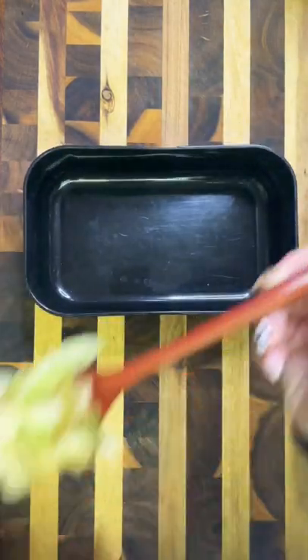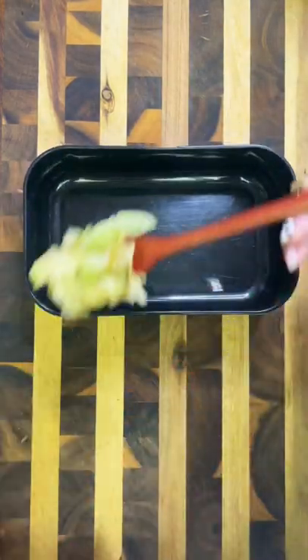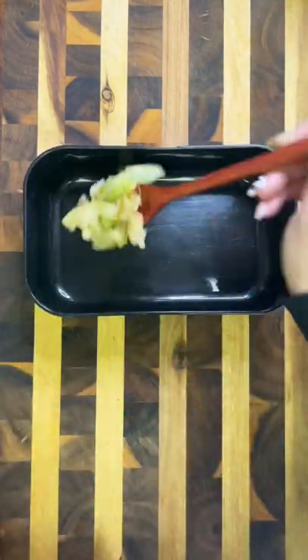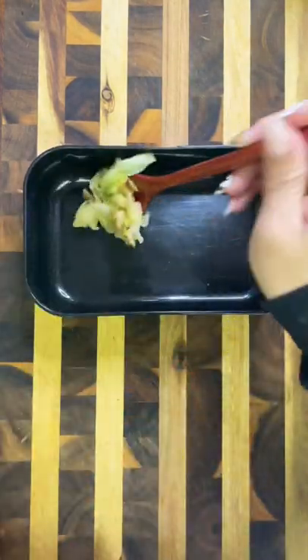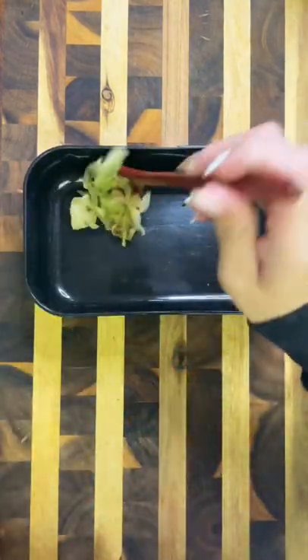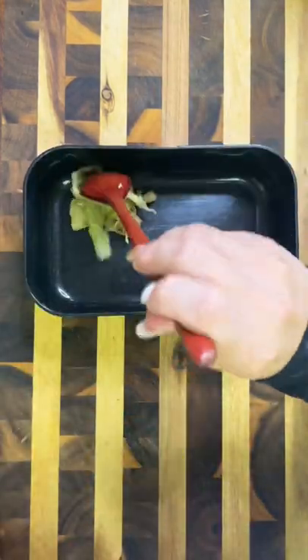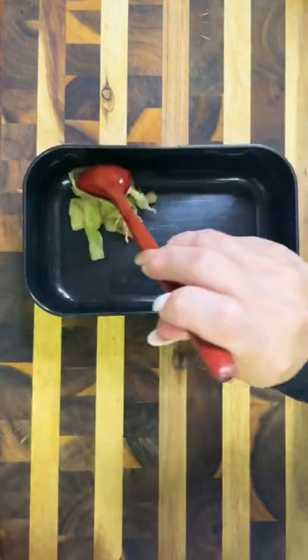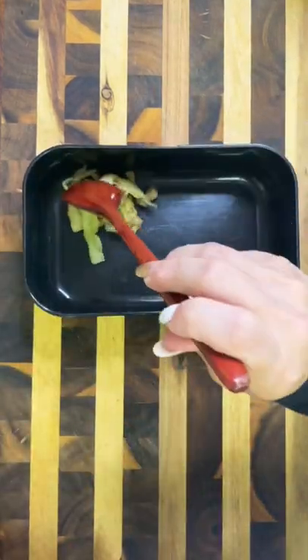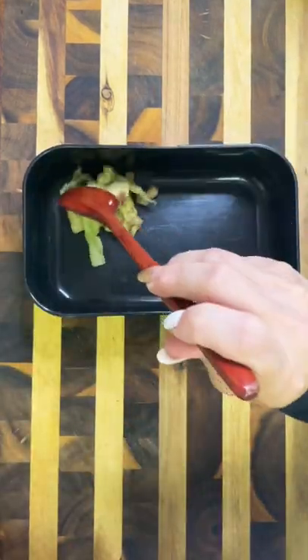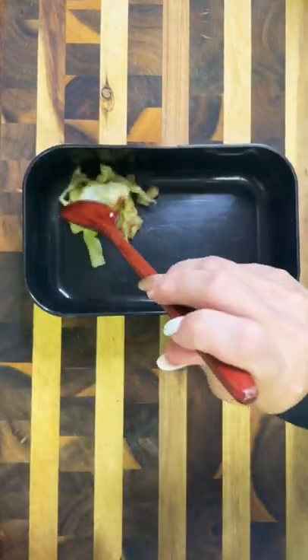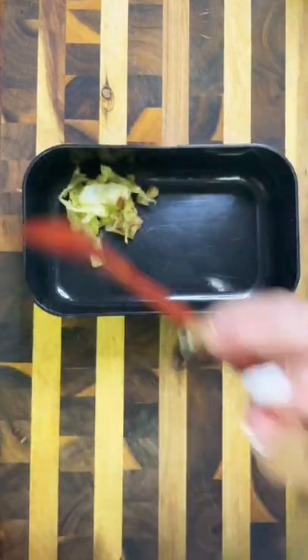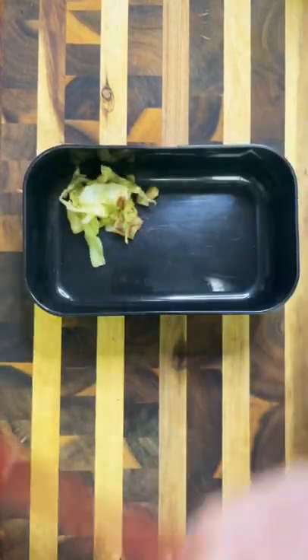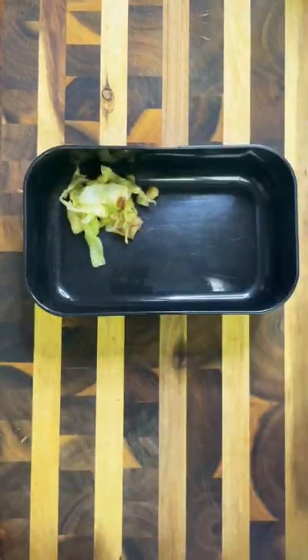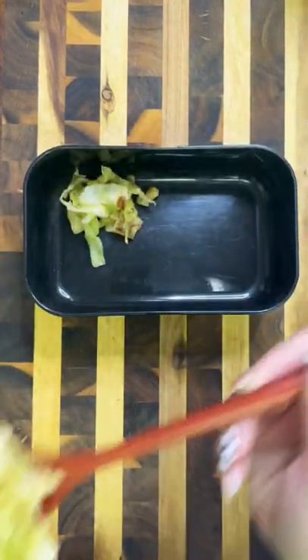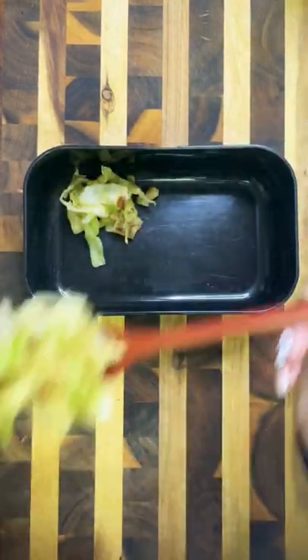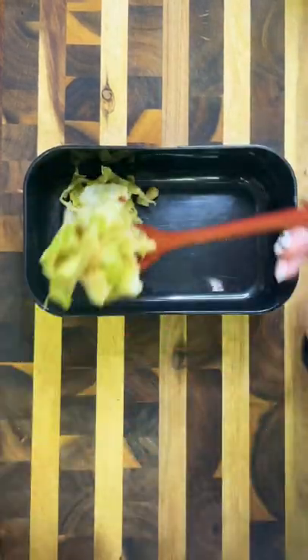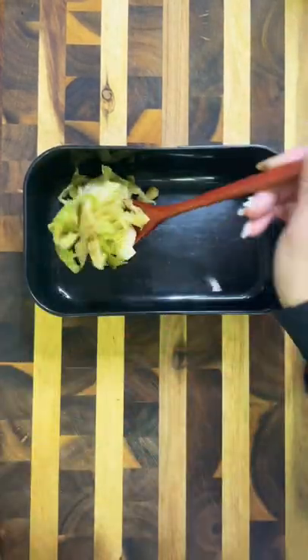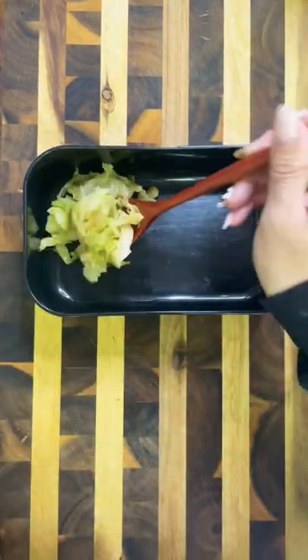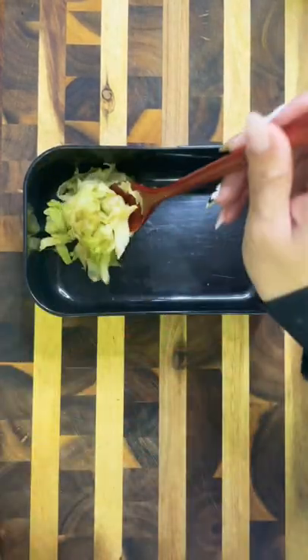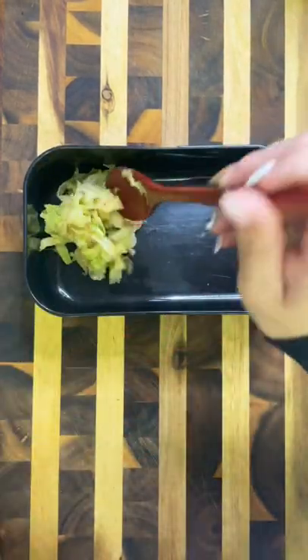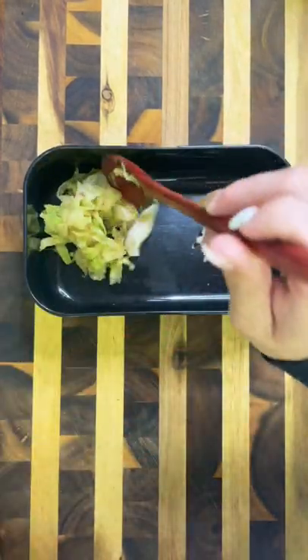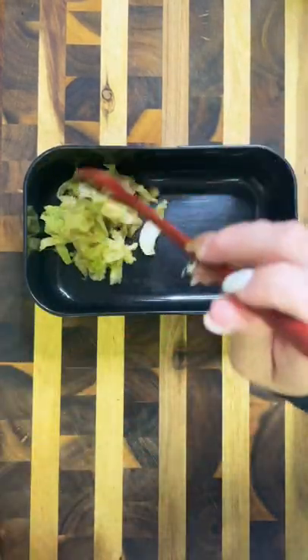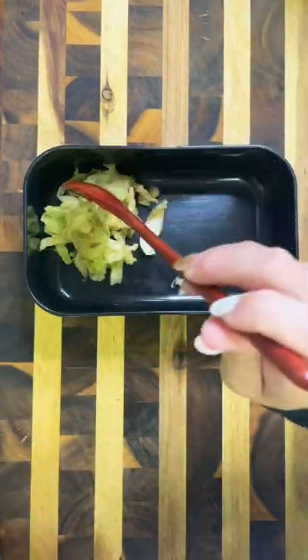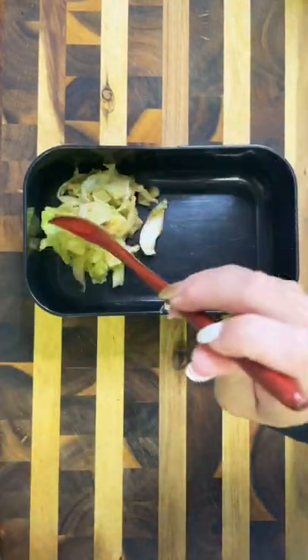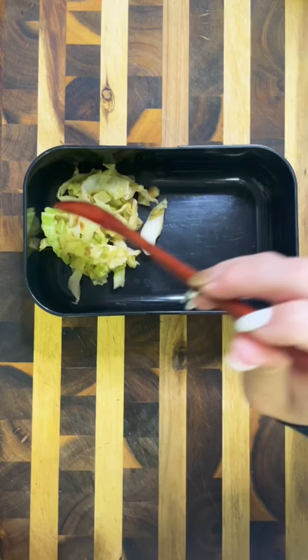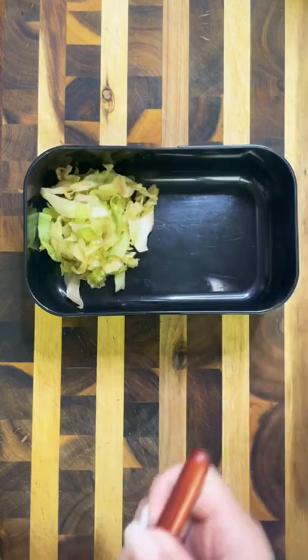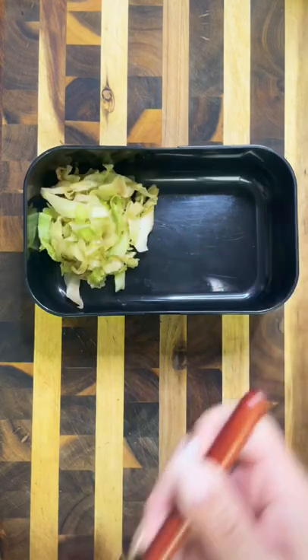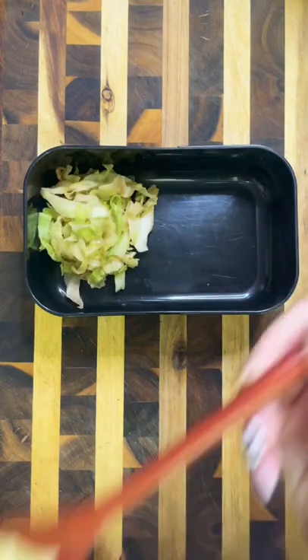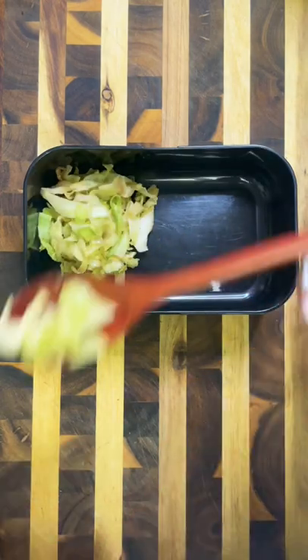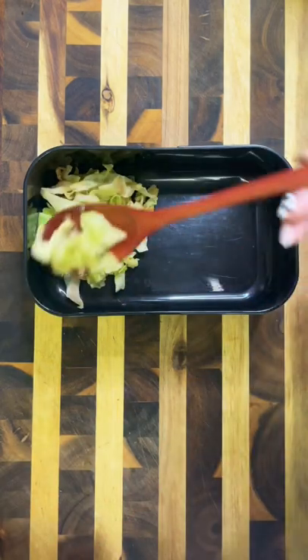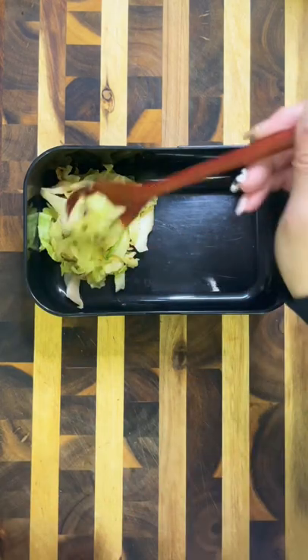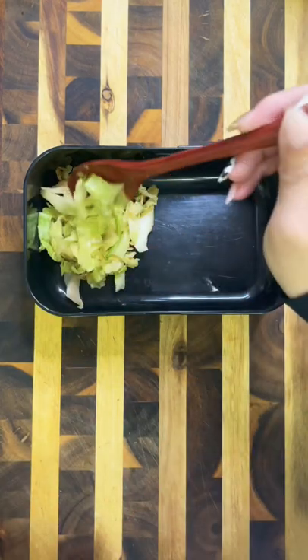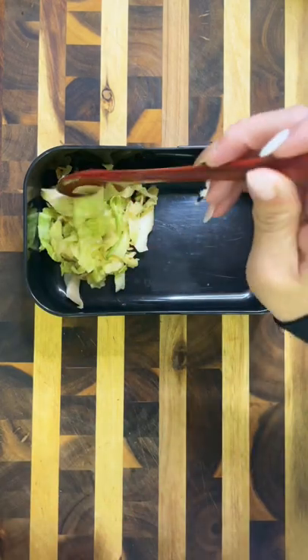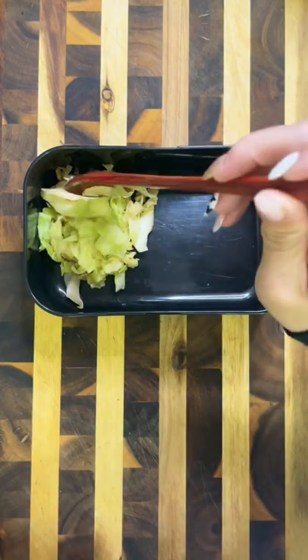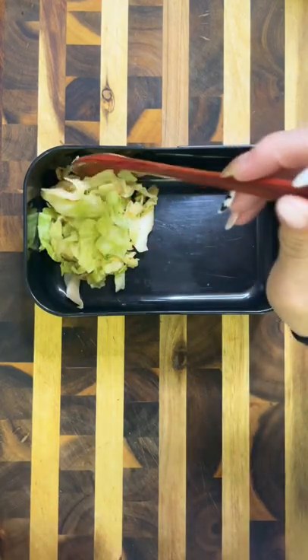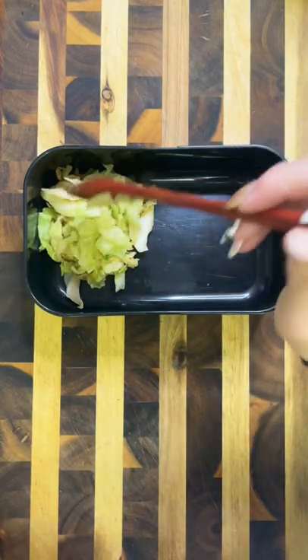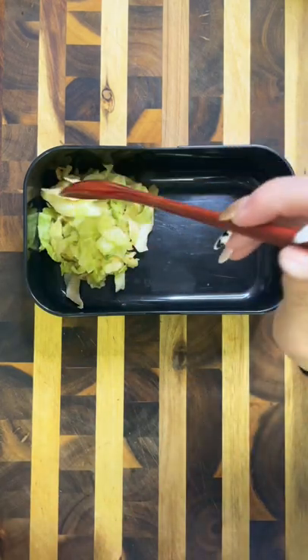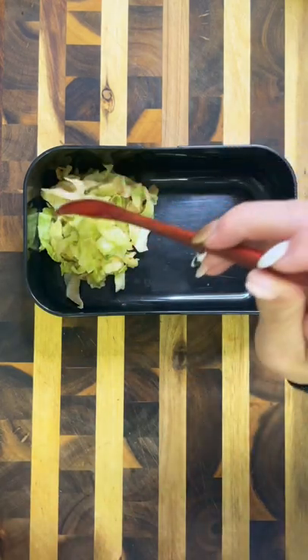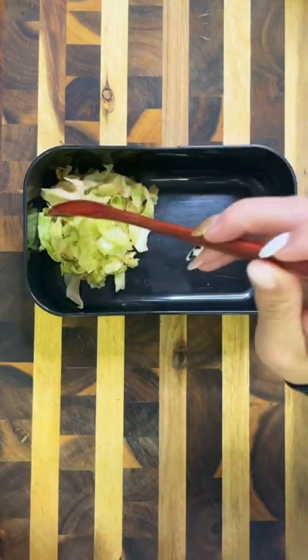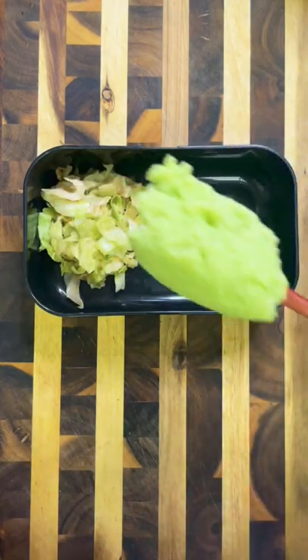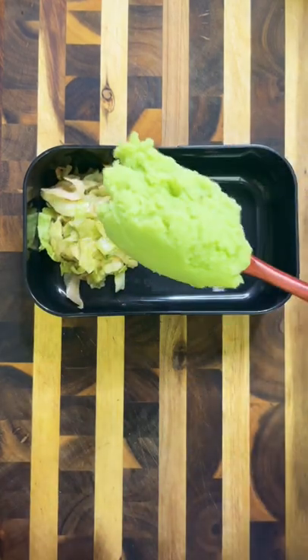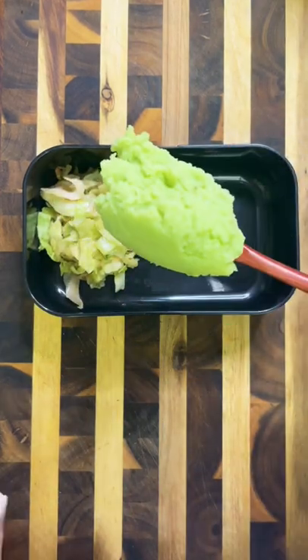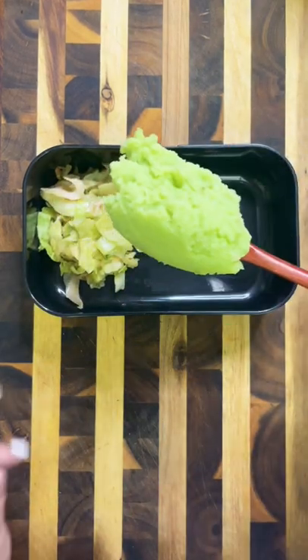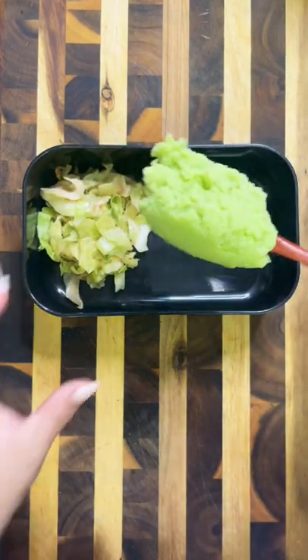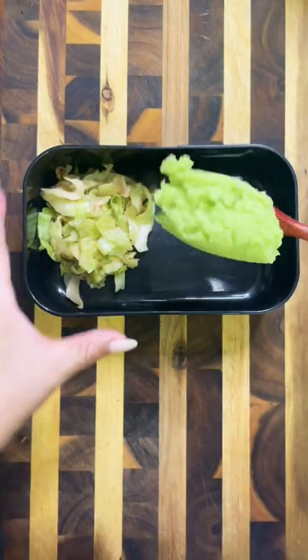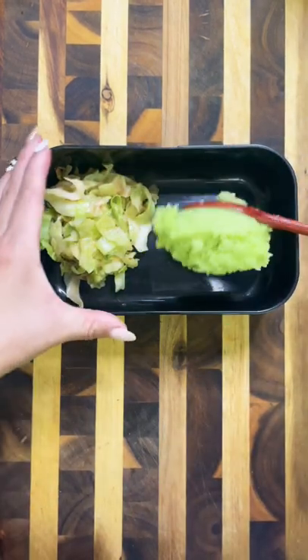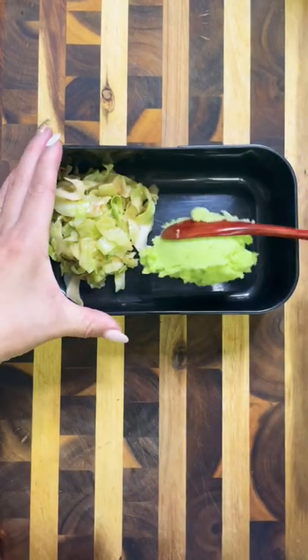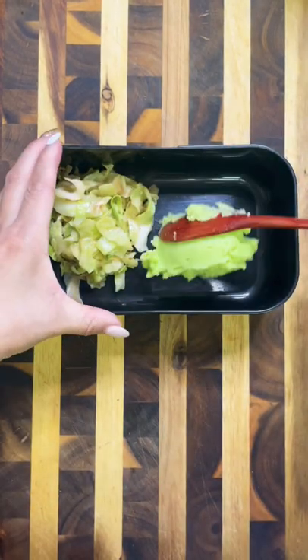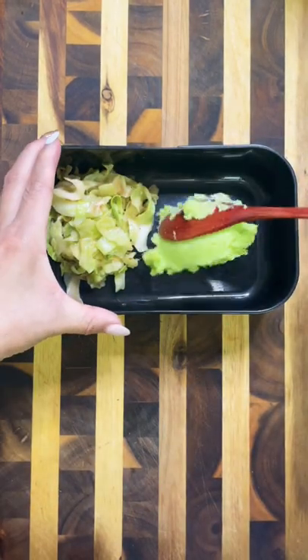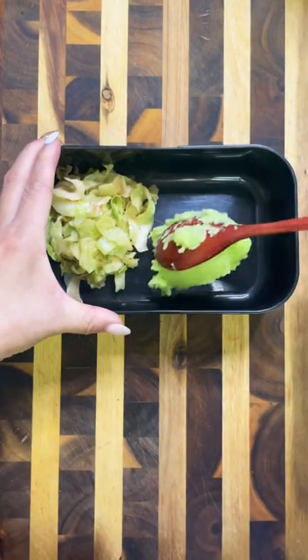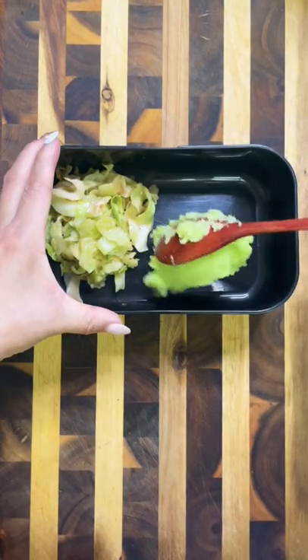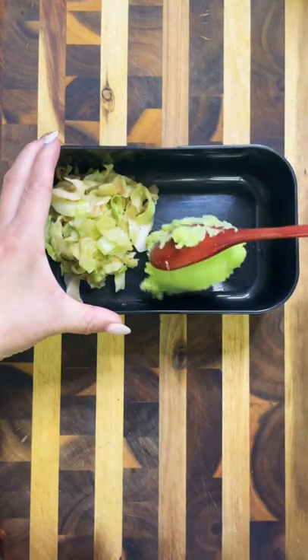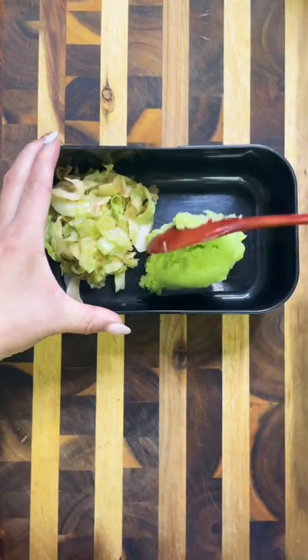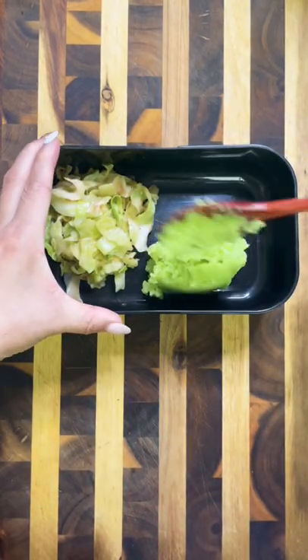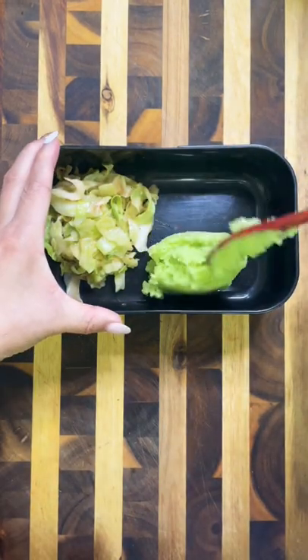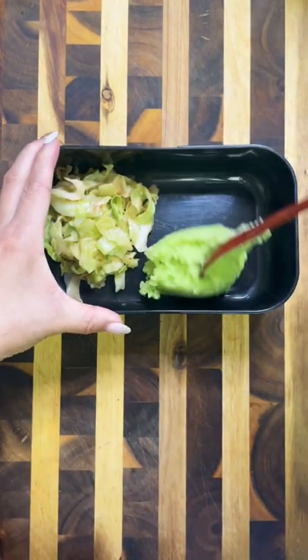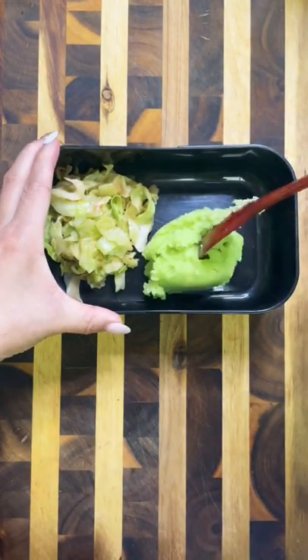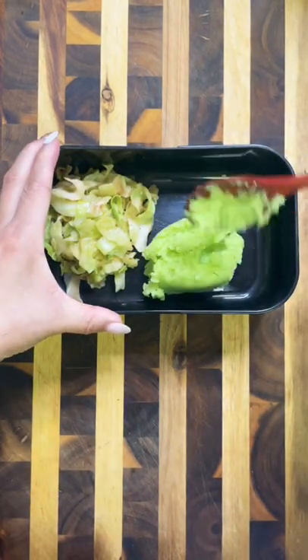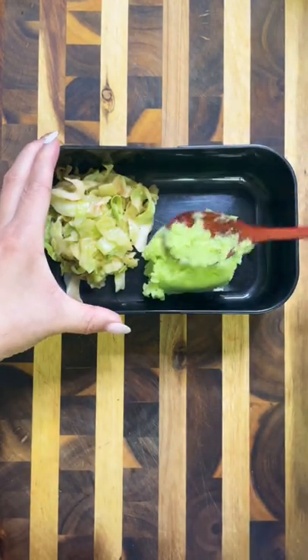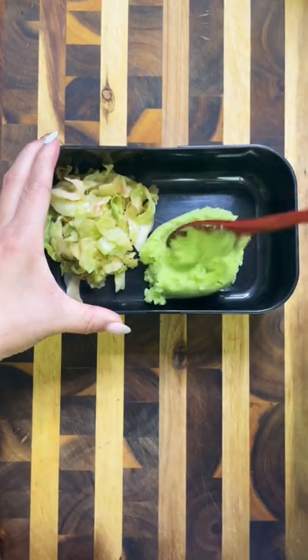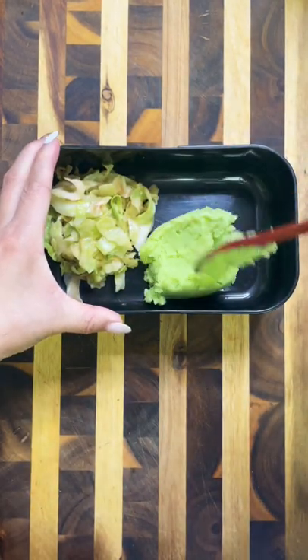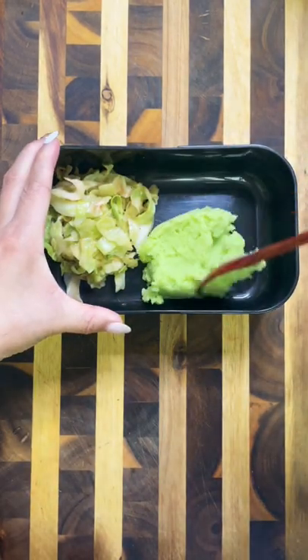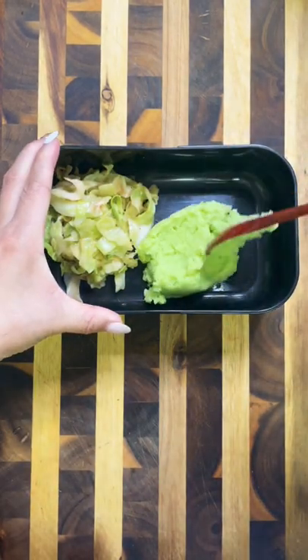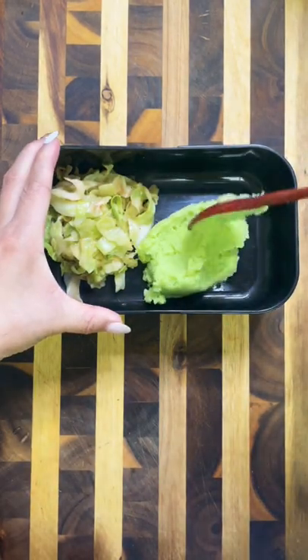For the main portion, I'm going to be doing bangers and mash. Even though it's not really an Irish dish, I just thought it would be fun to do something other than corned beef and hash.